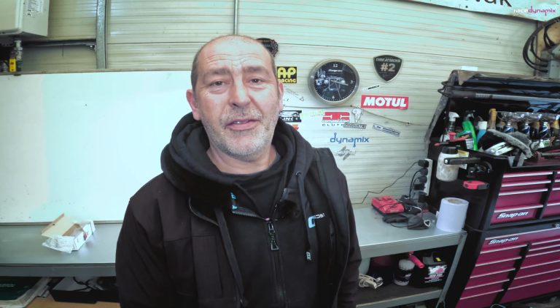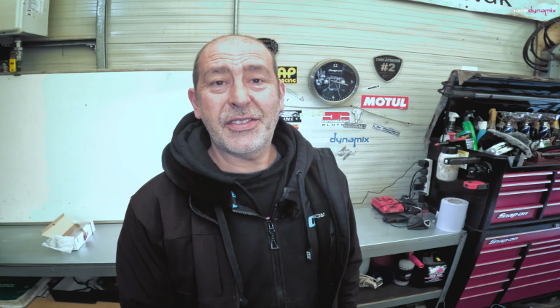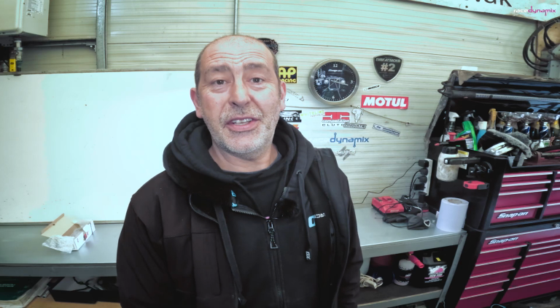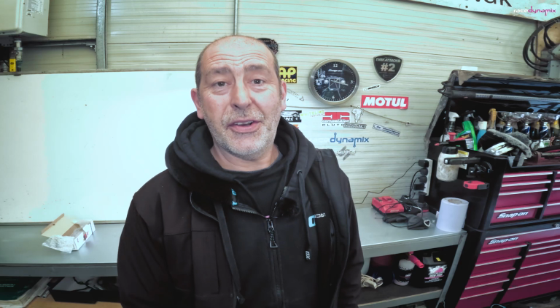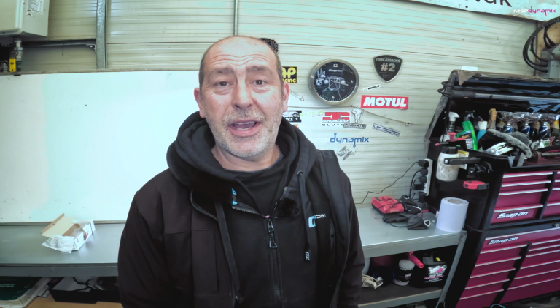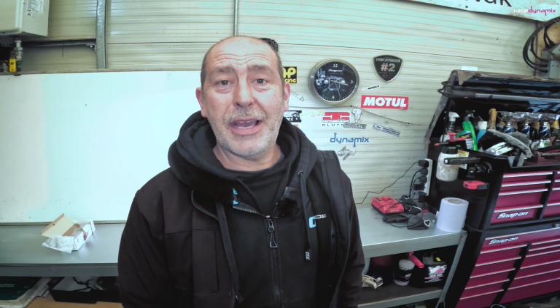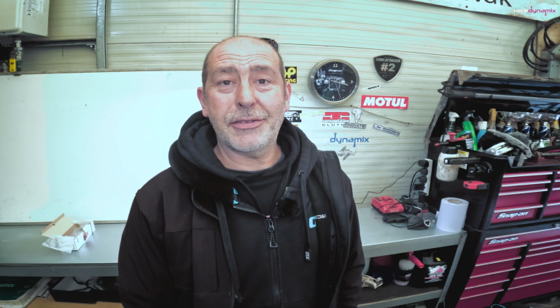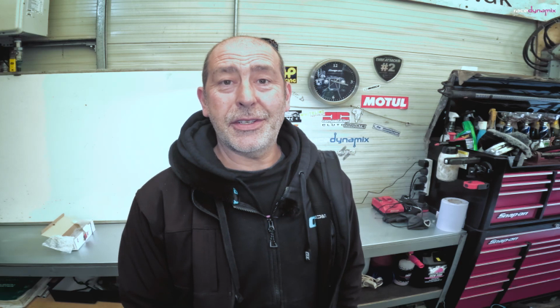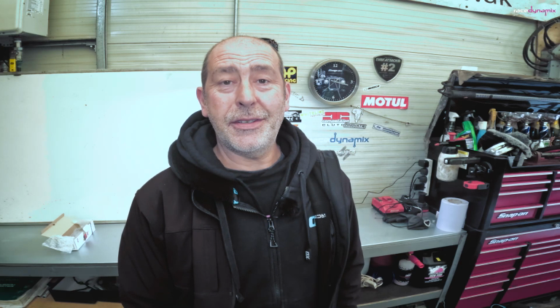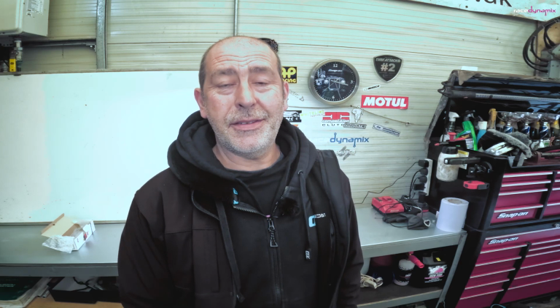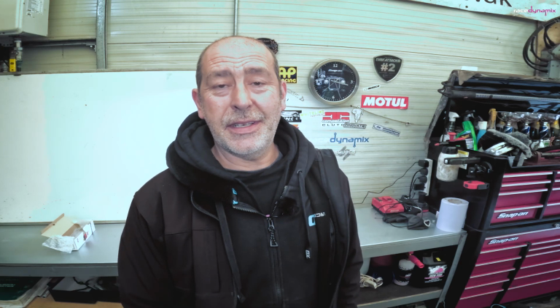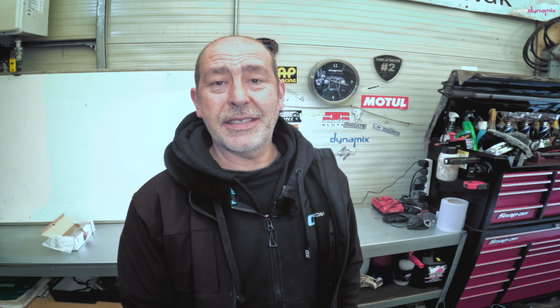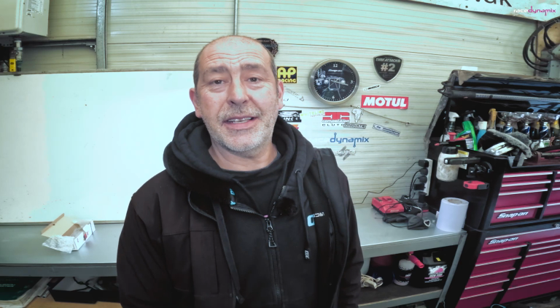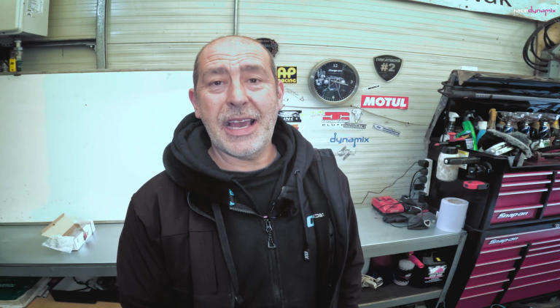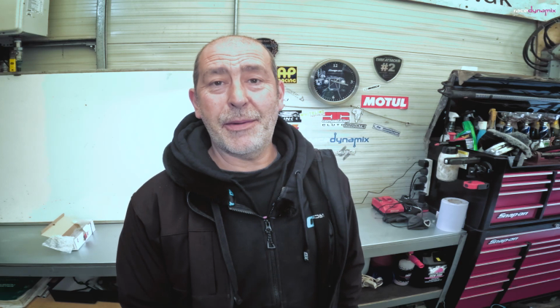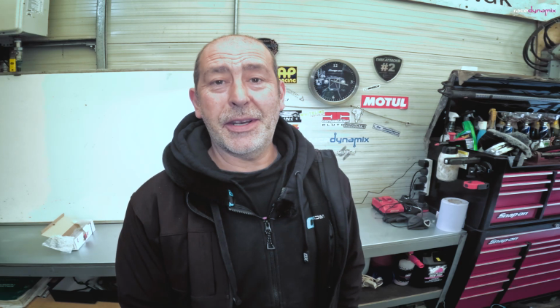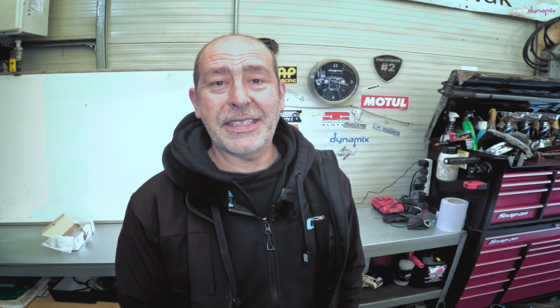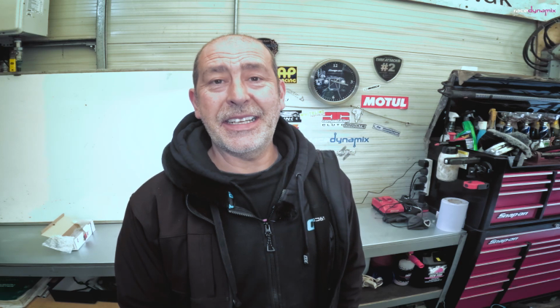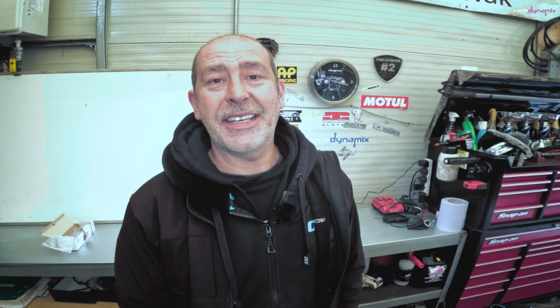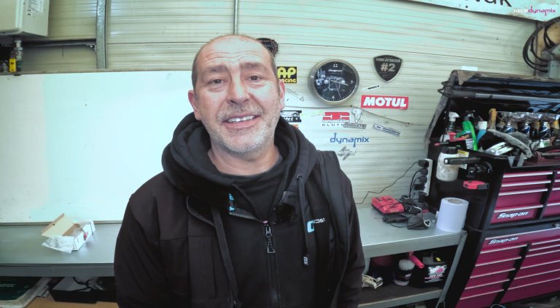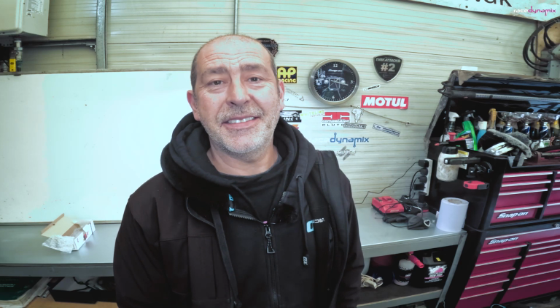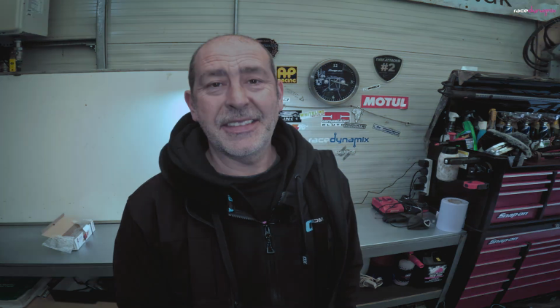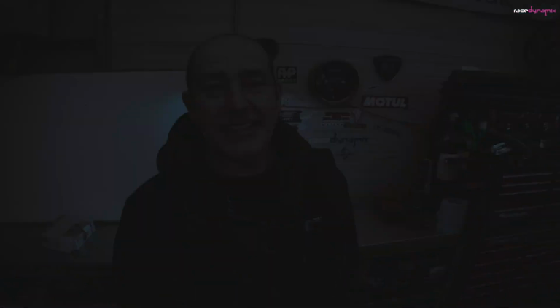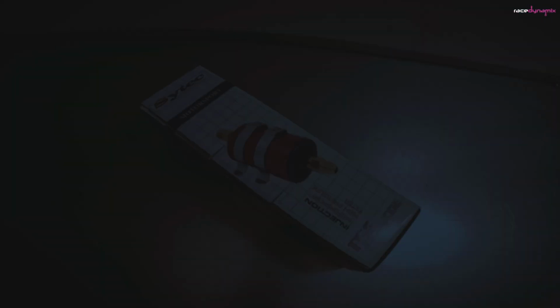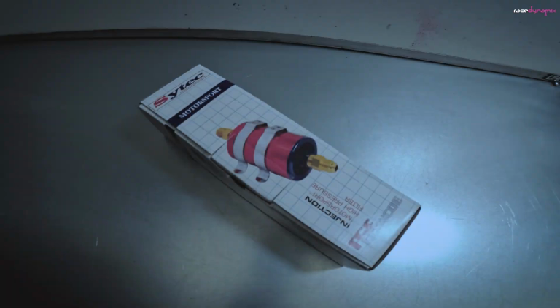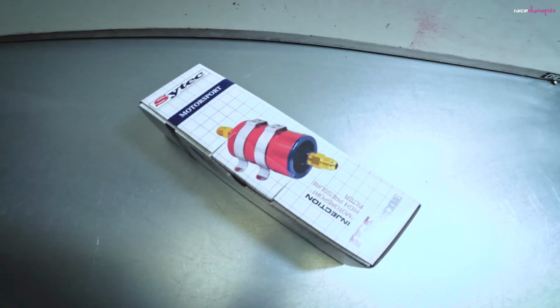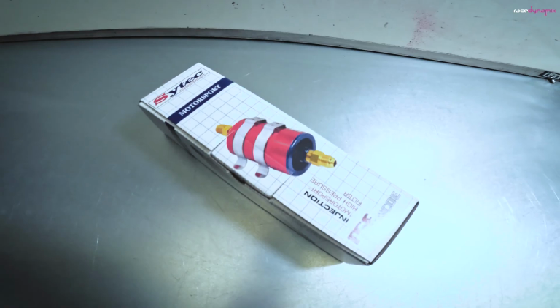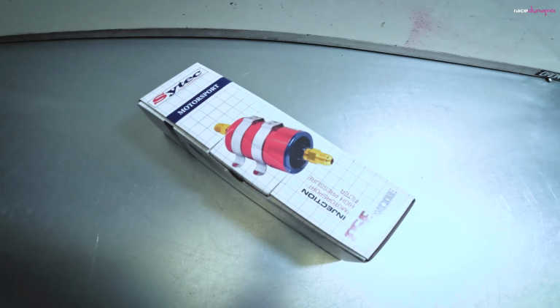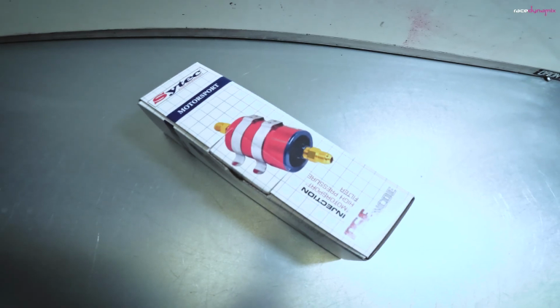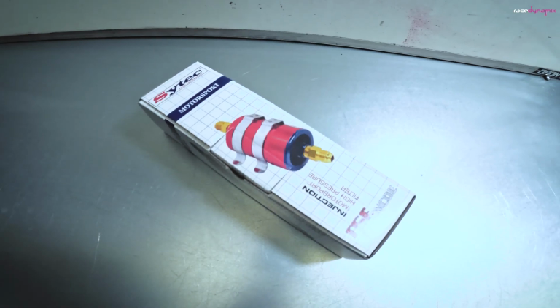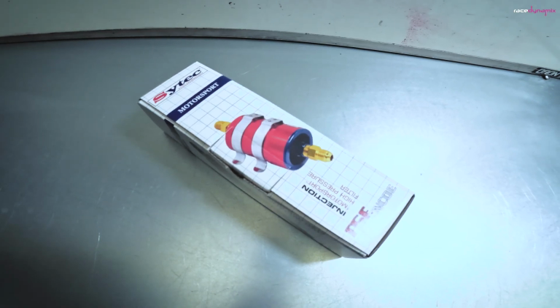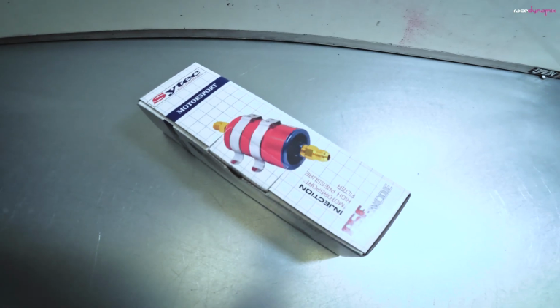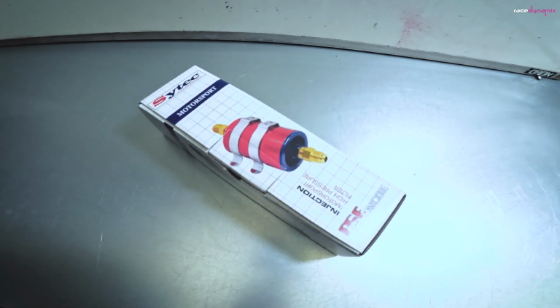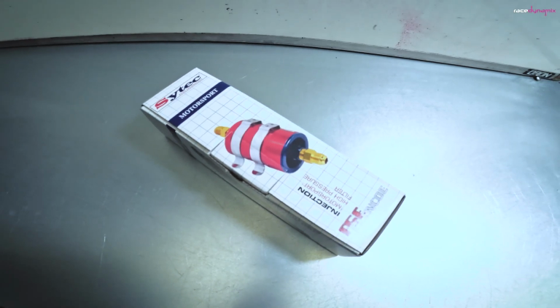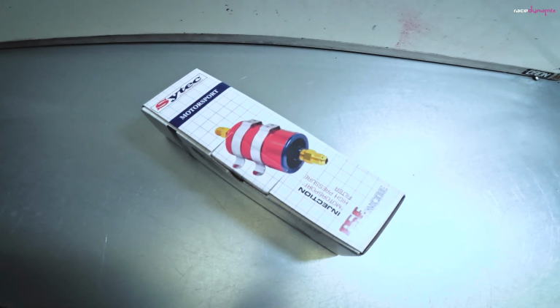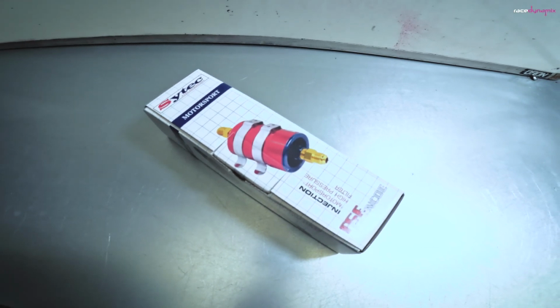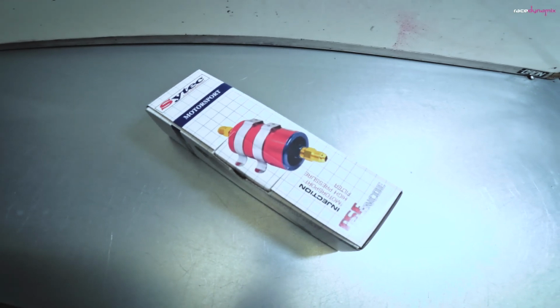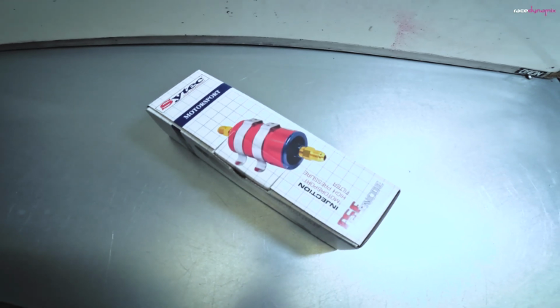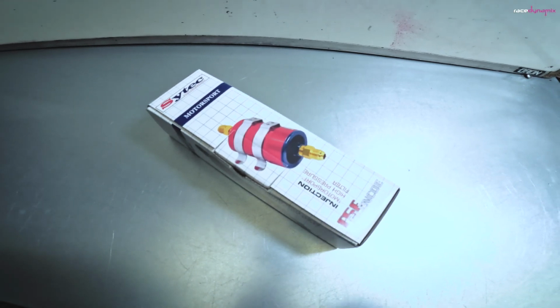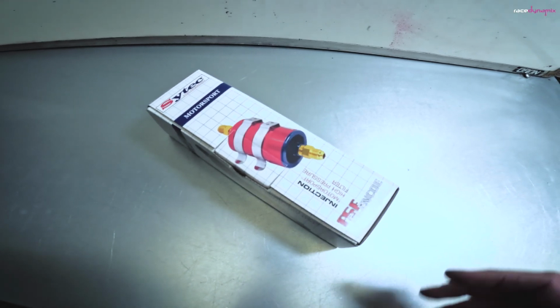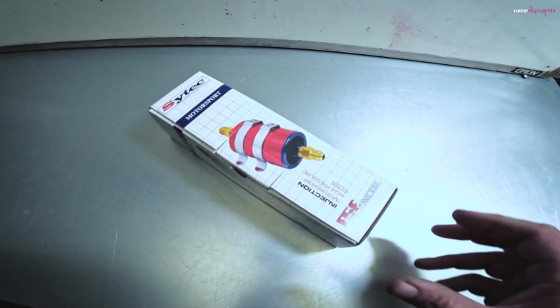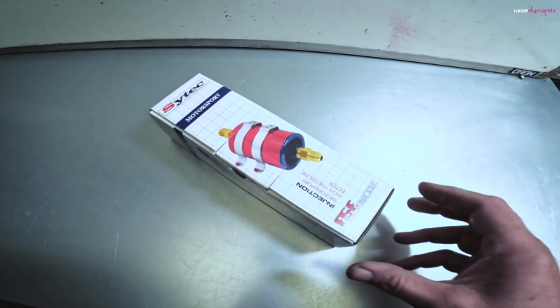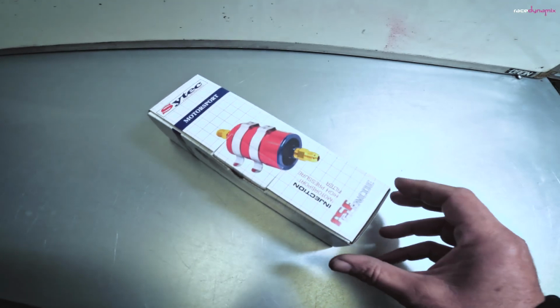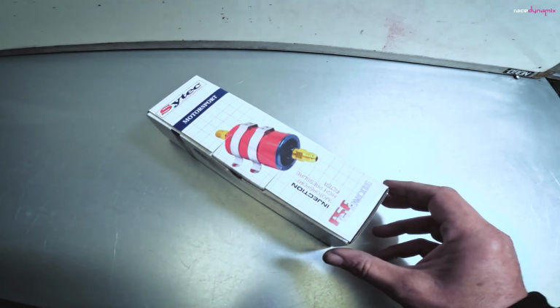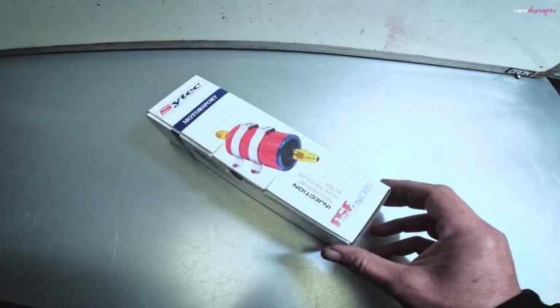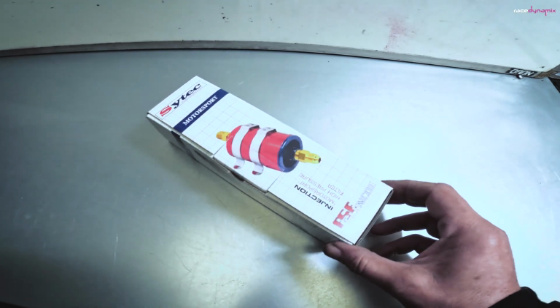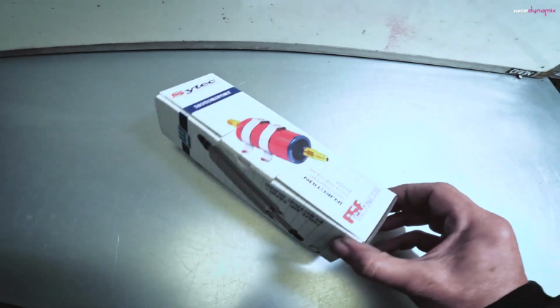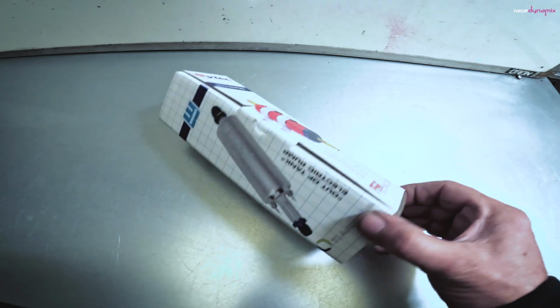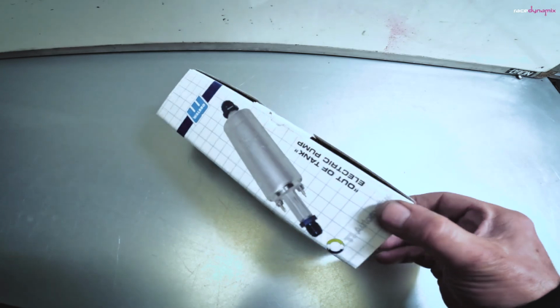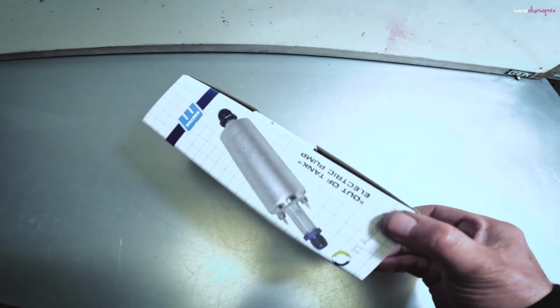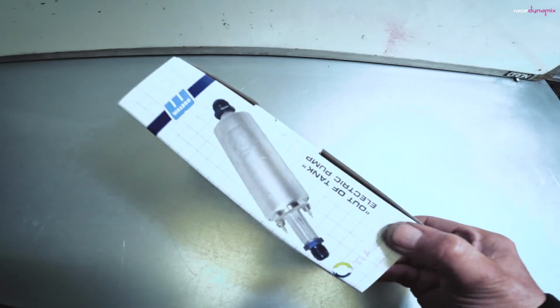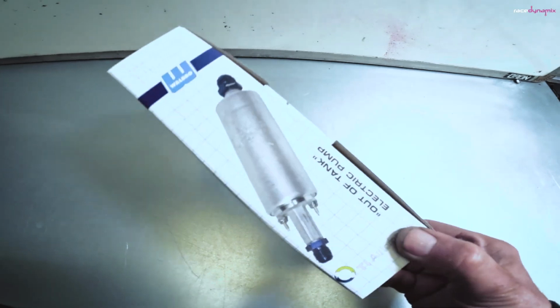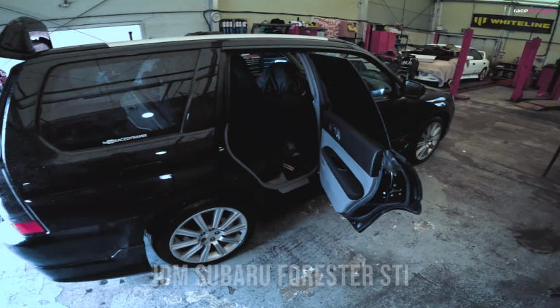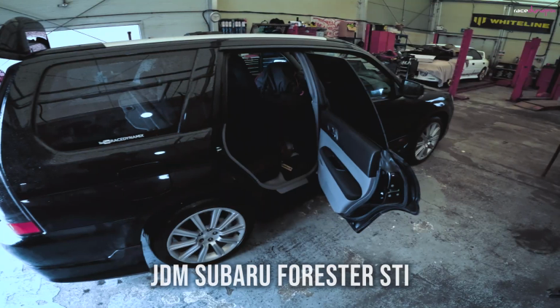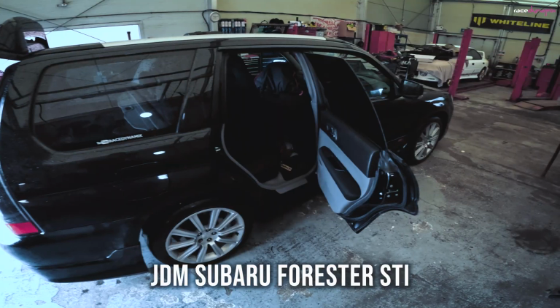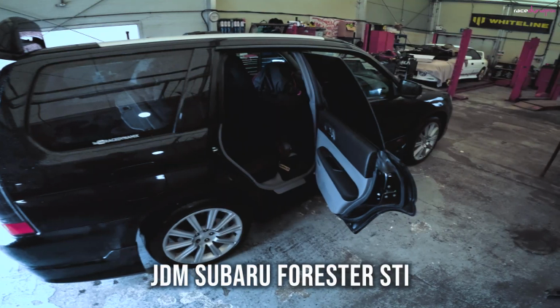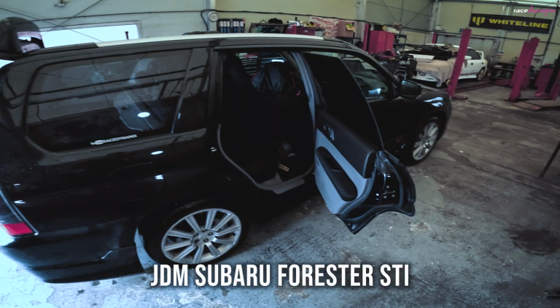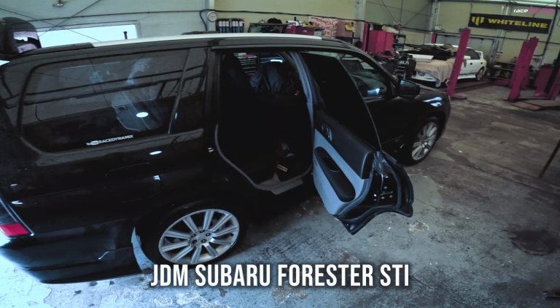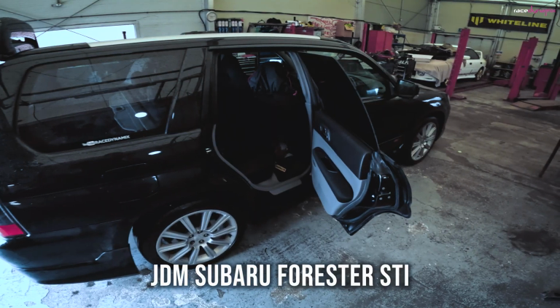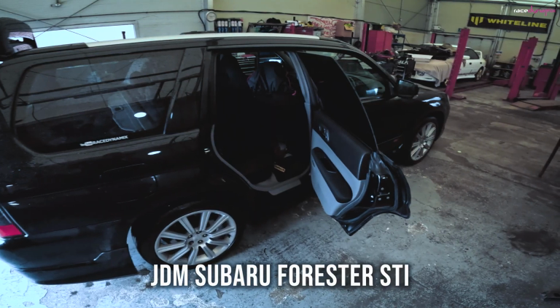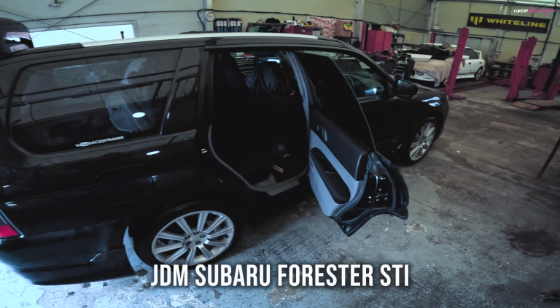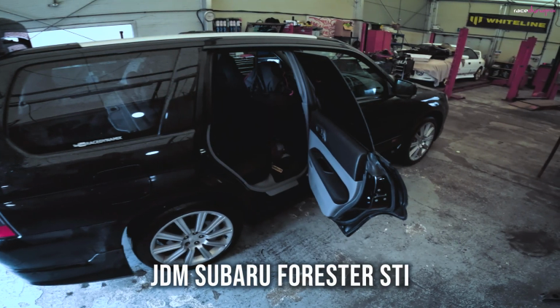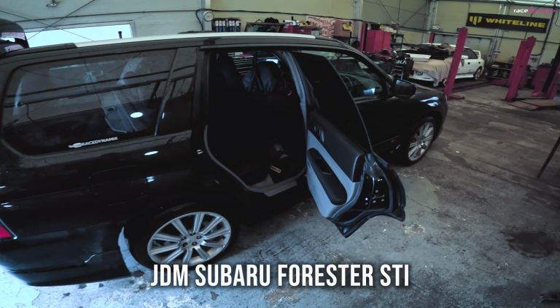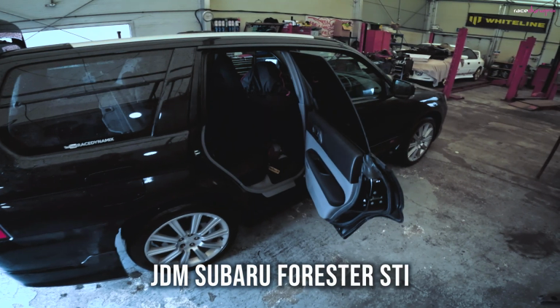Obviously not a how-to, it's a how I did it. Warbro 255 fuel pump — going to fit this in the car today.